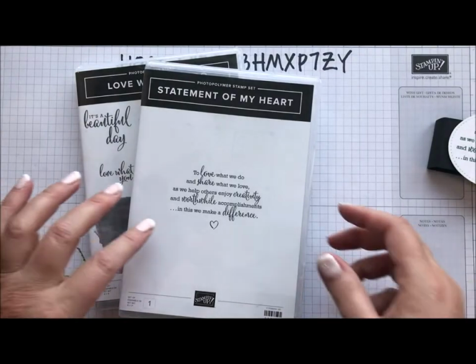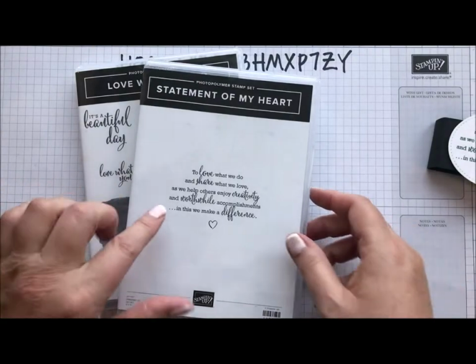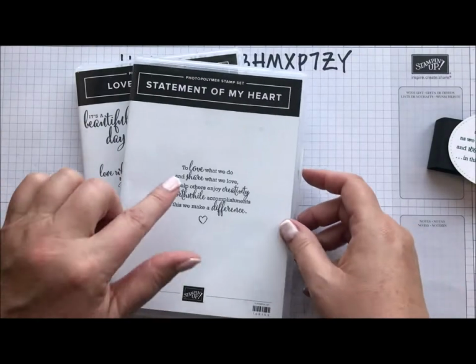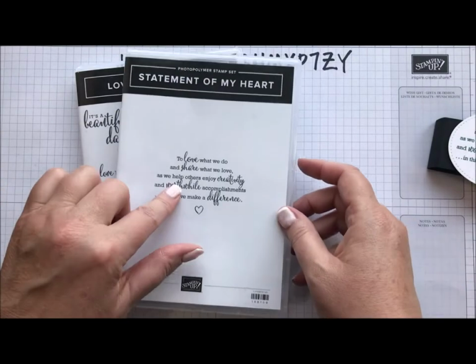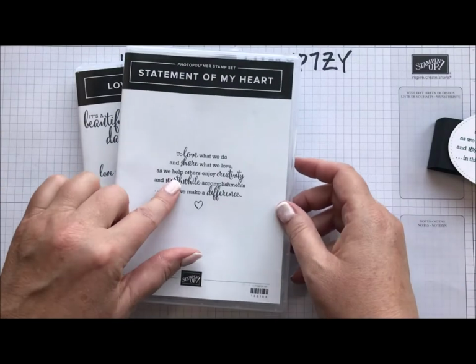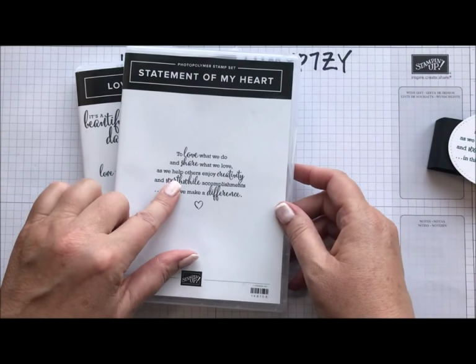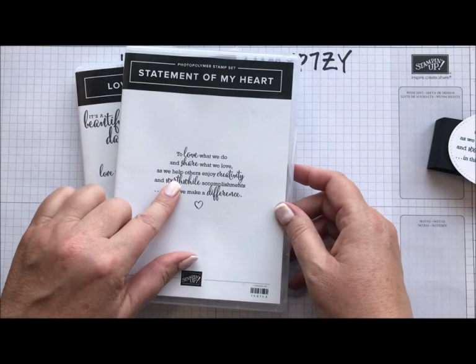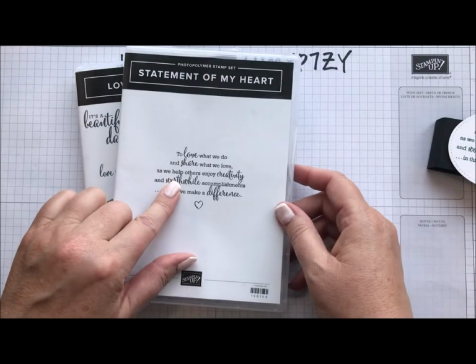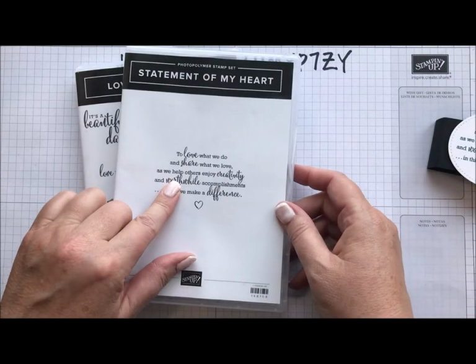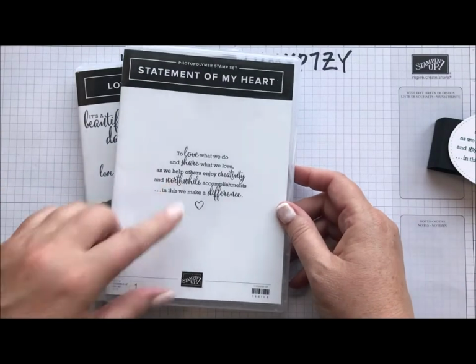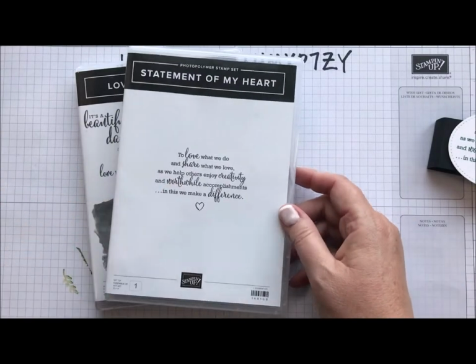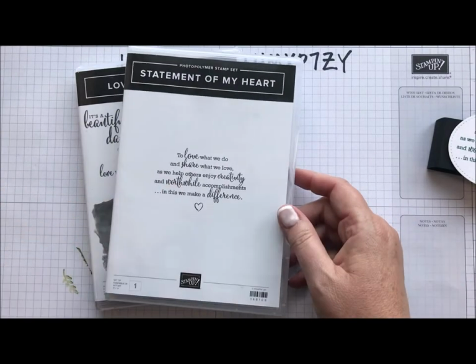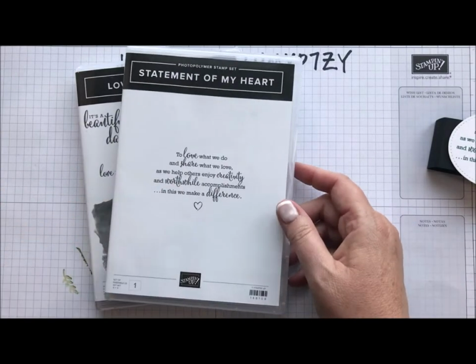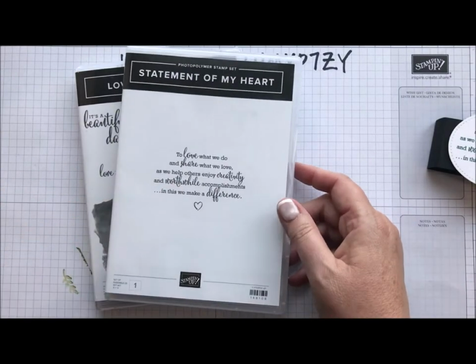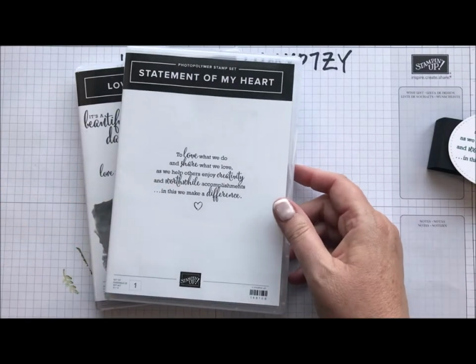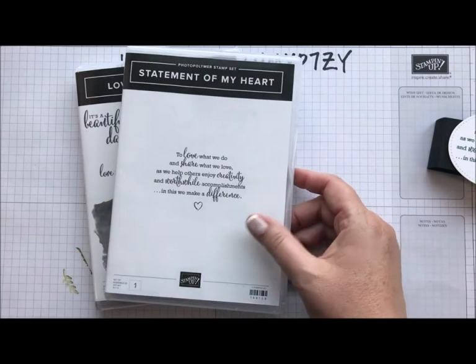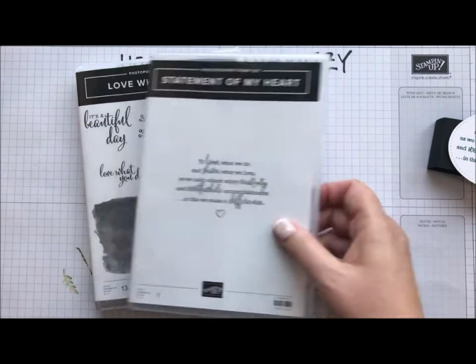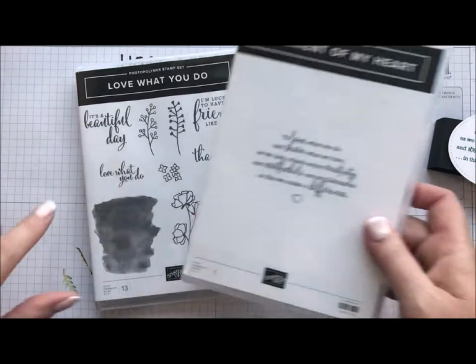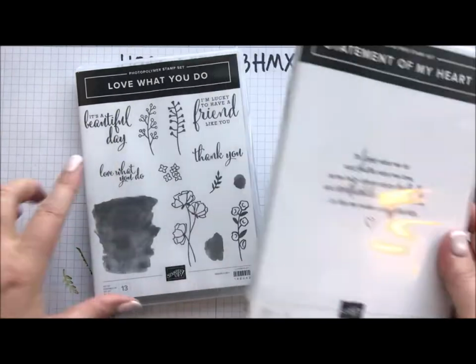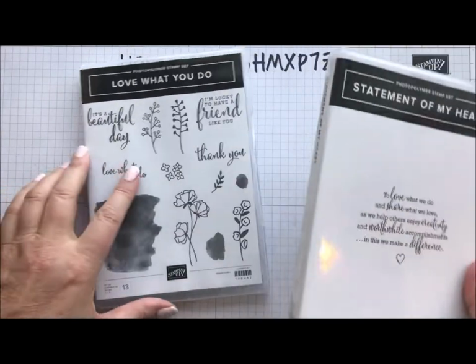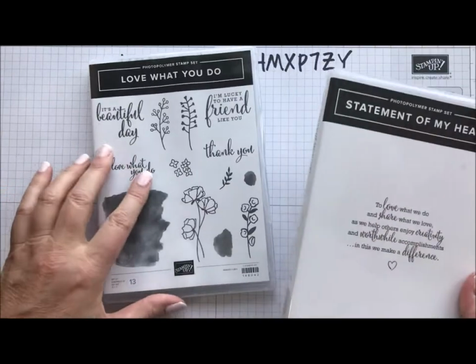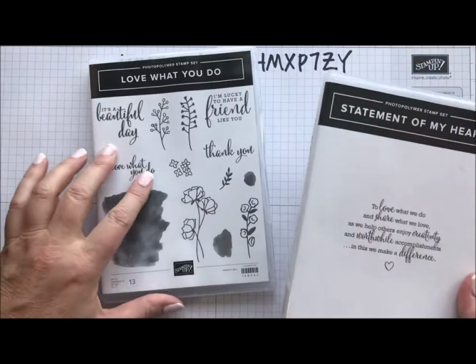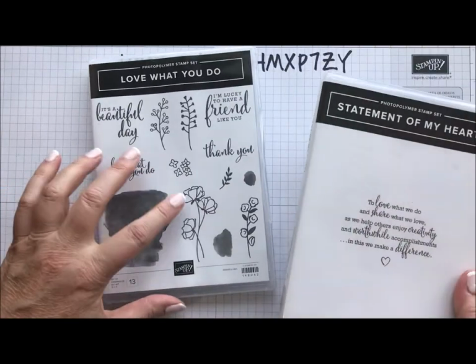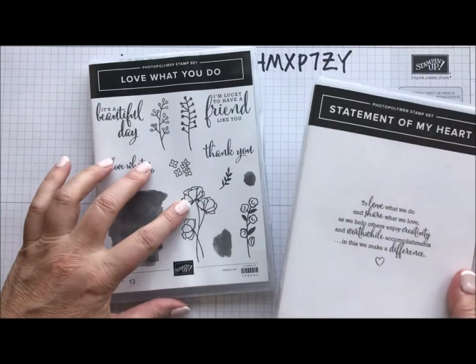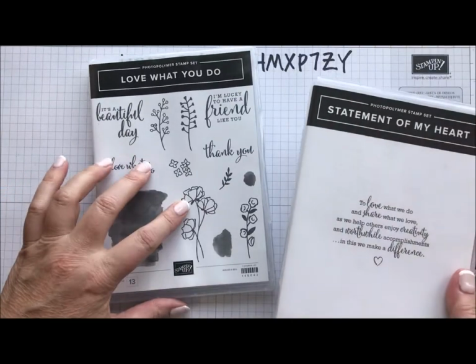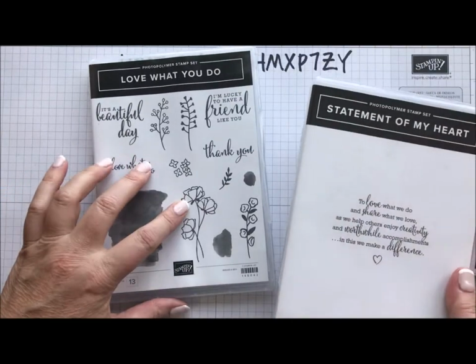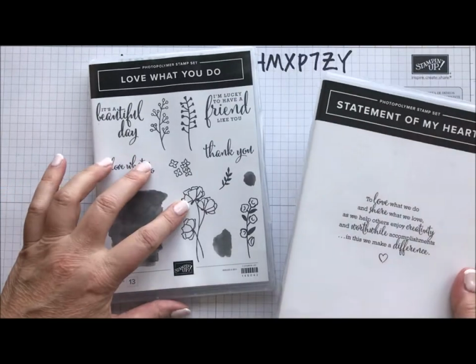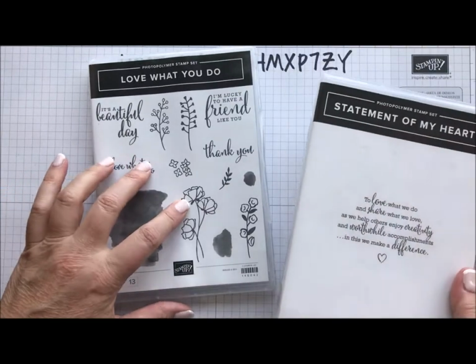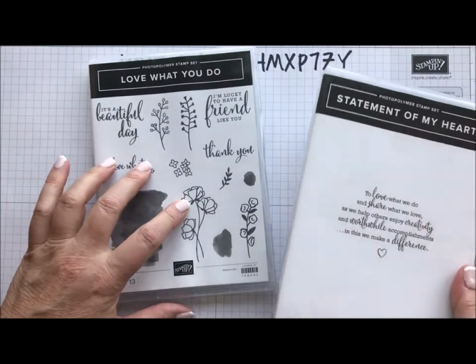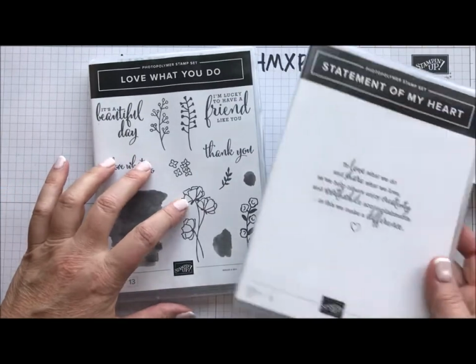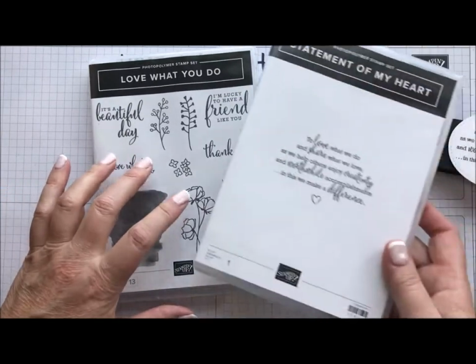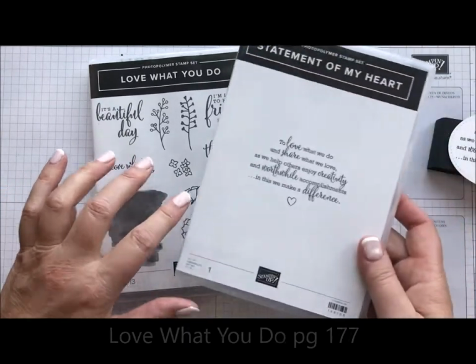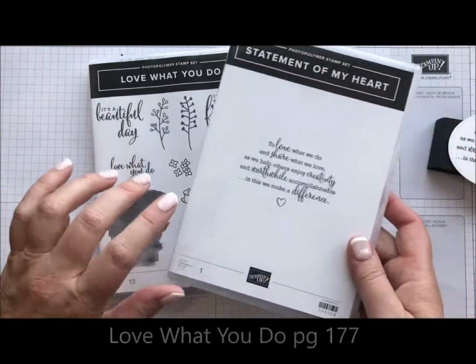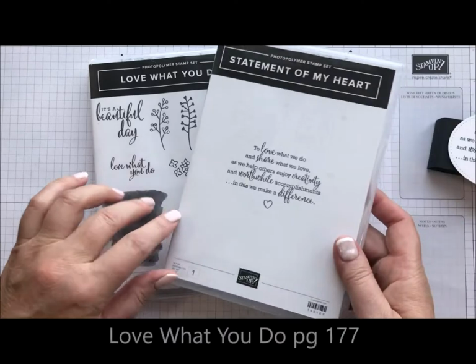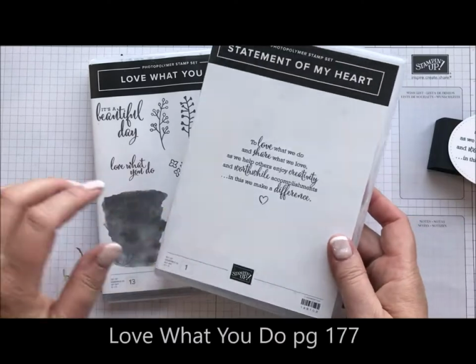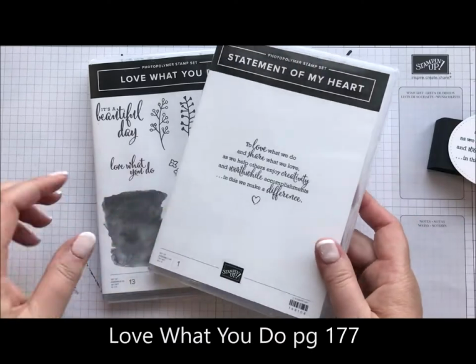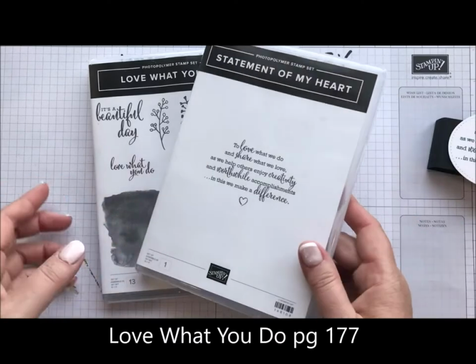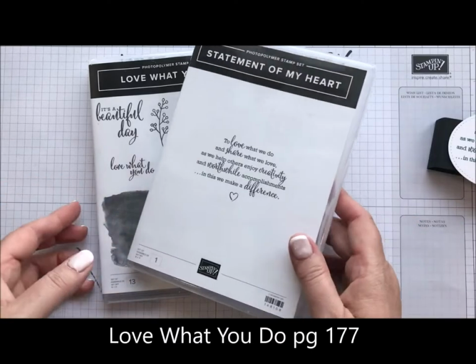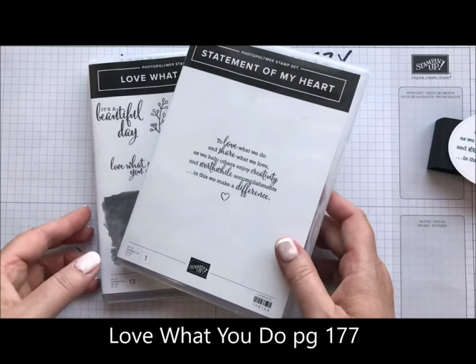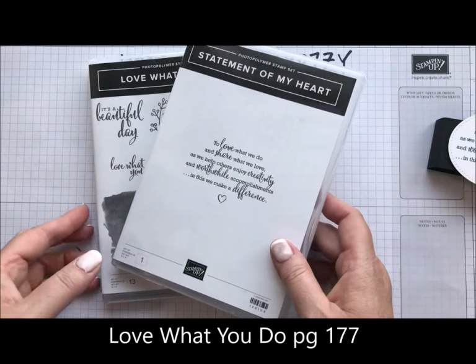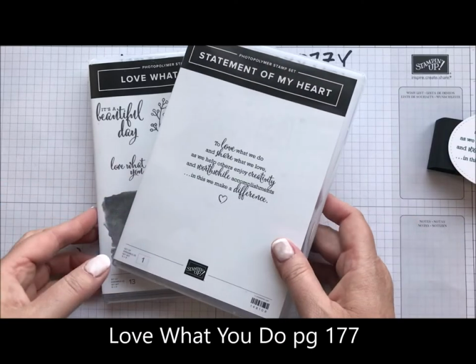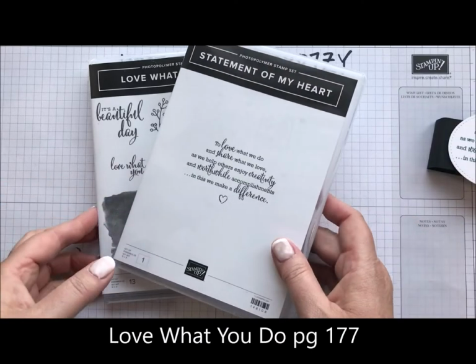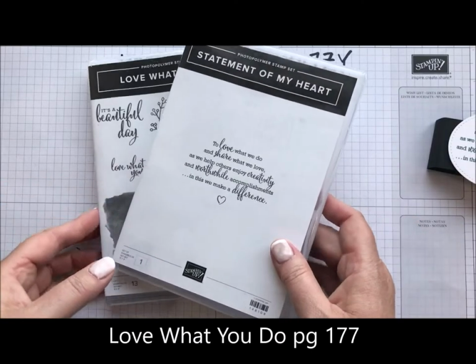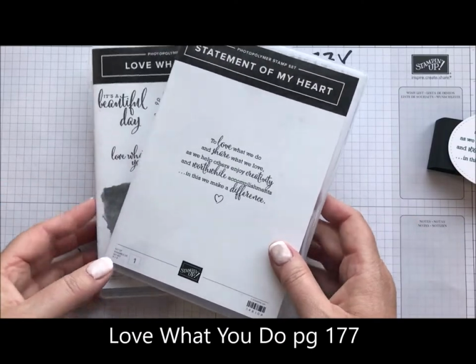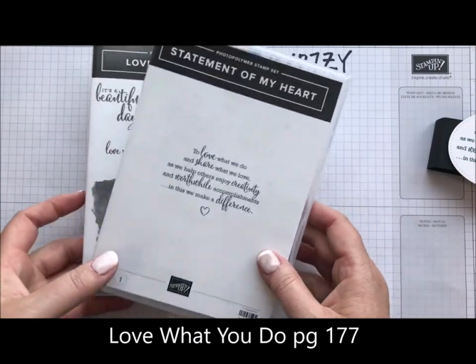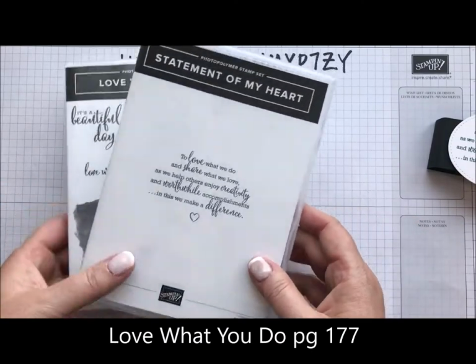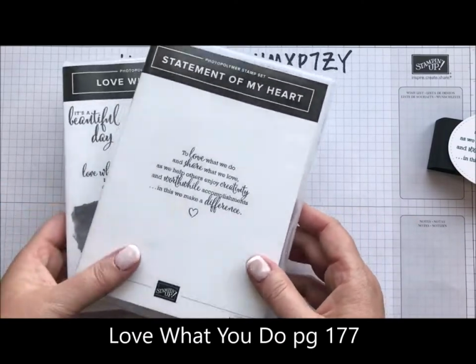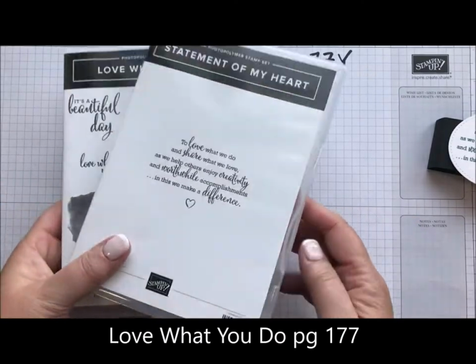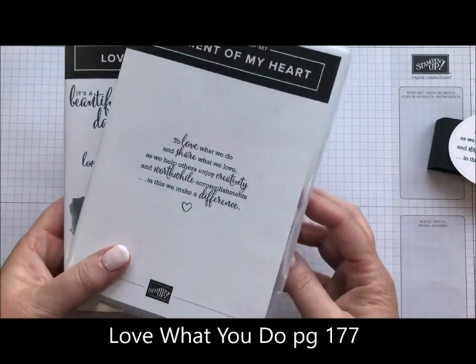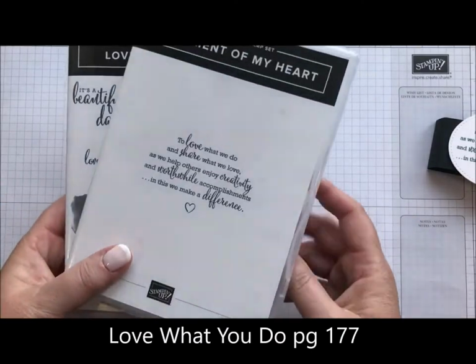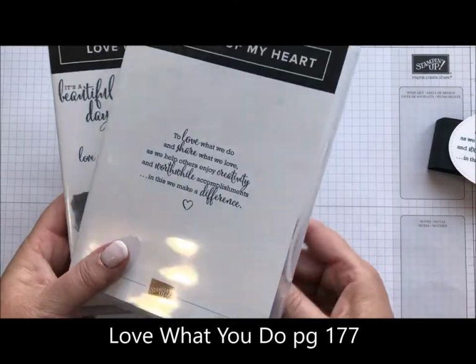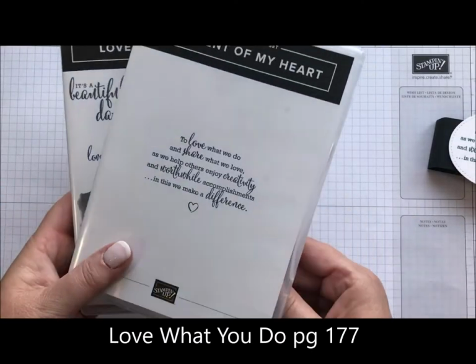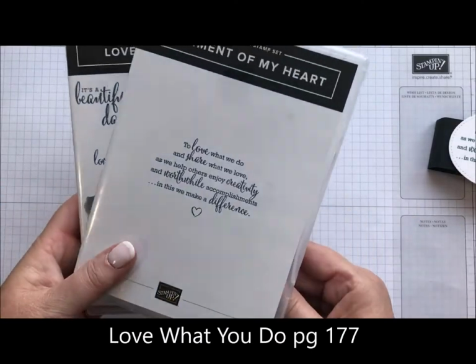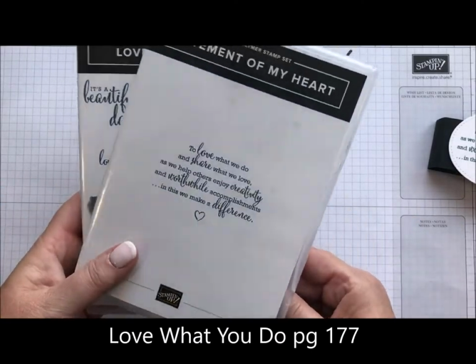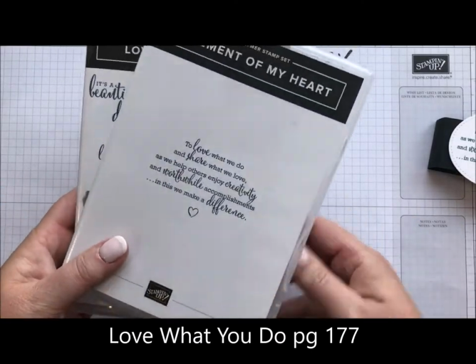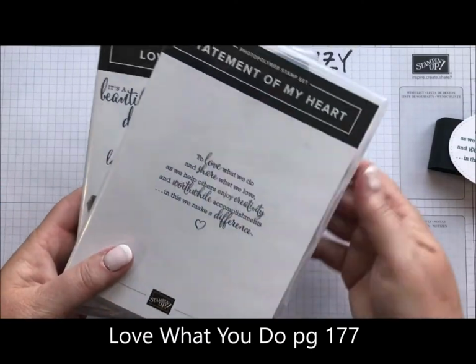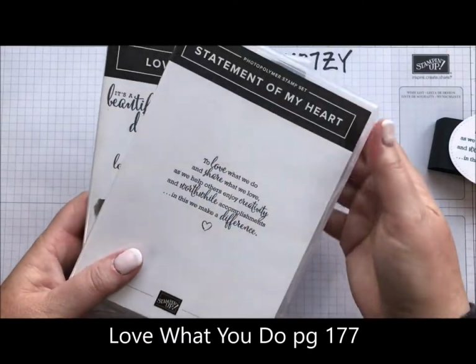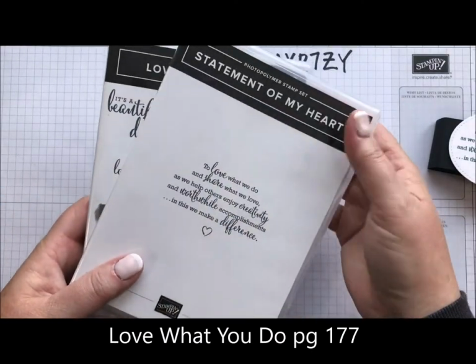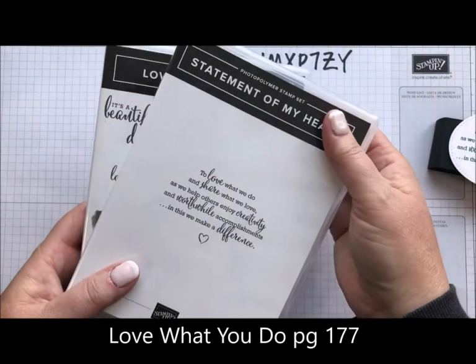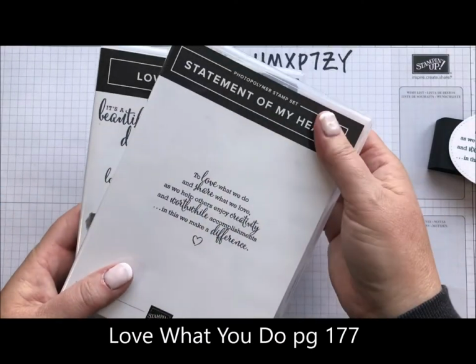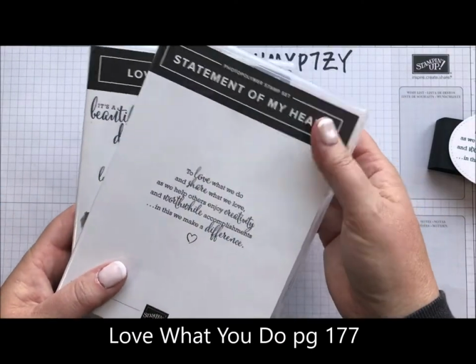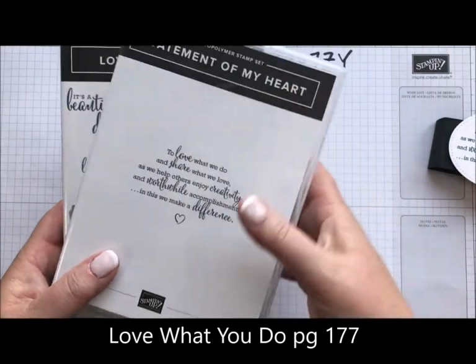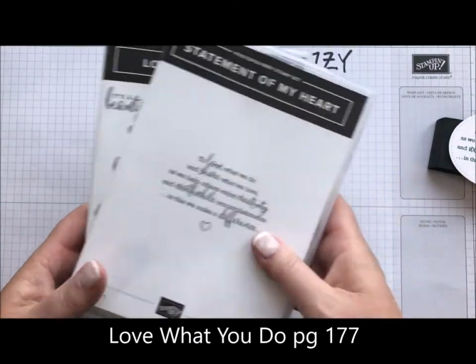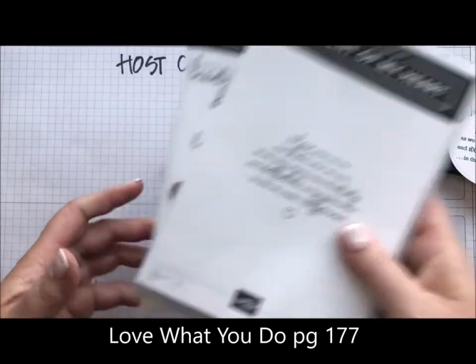I'm going to use the Statement of the Heart stamp and also Love What You Do. These two were part of a special that we had back, I think in May.